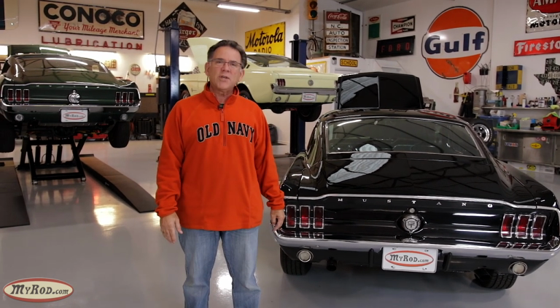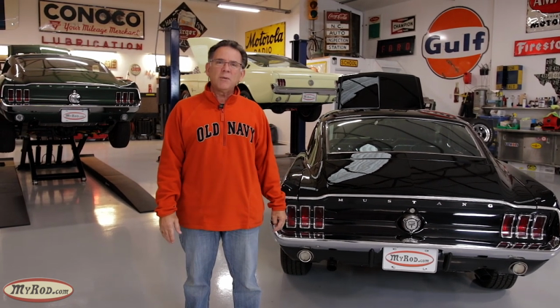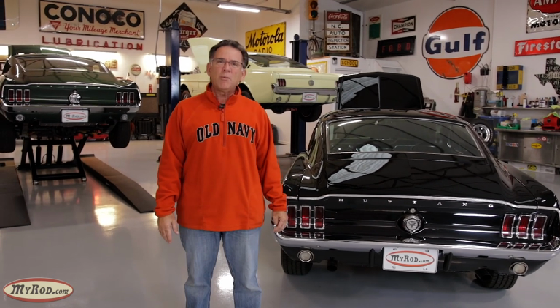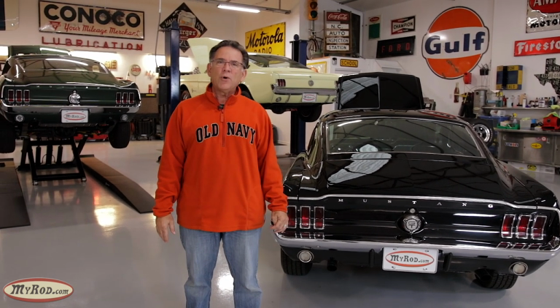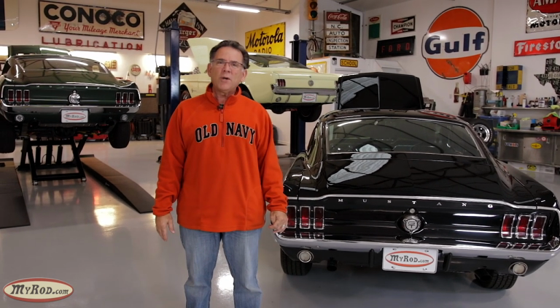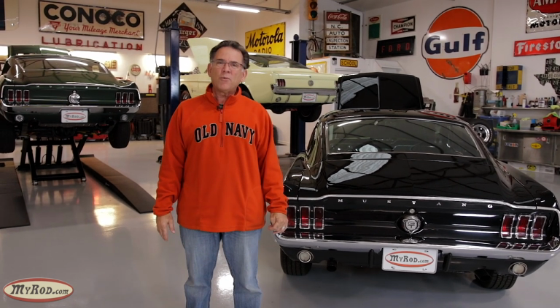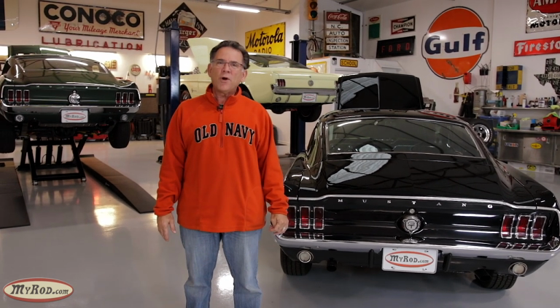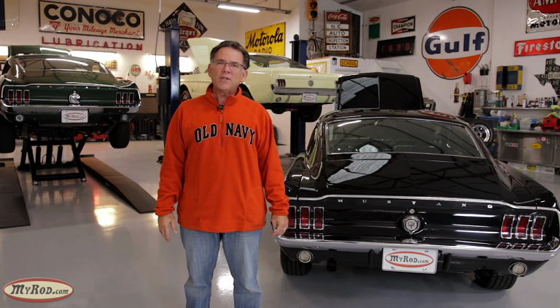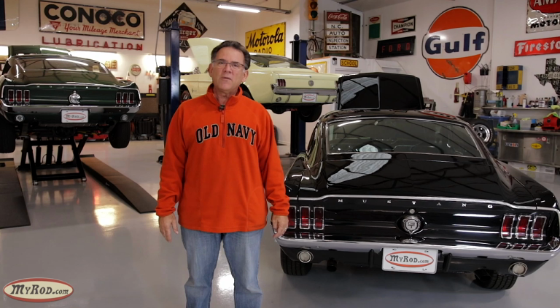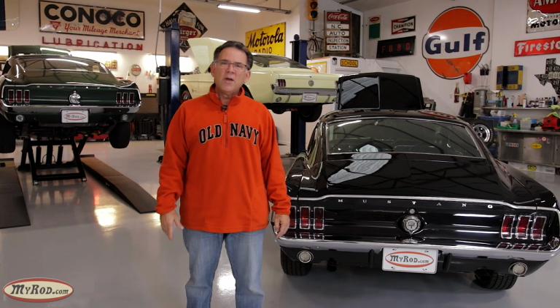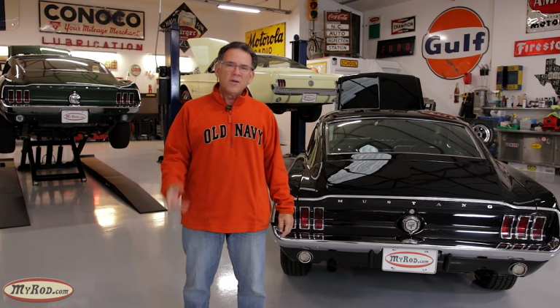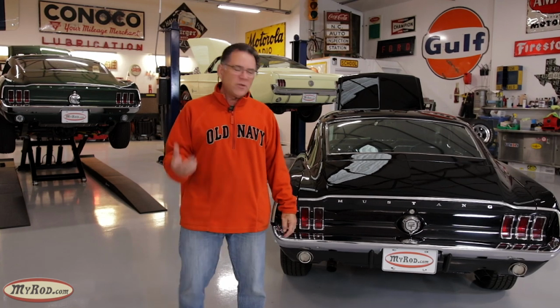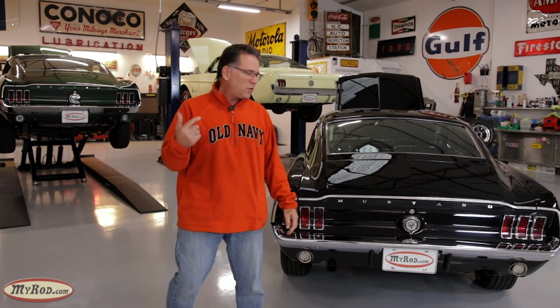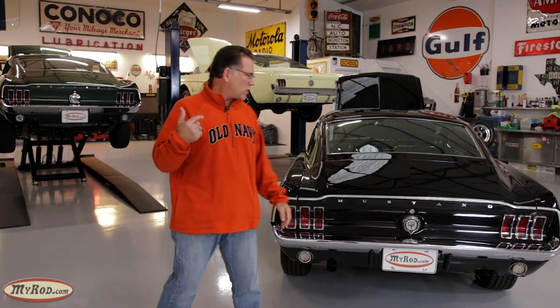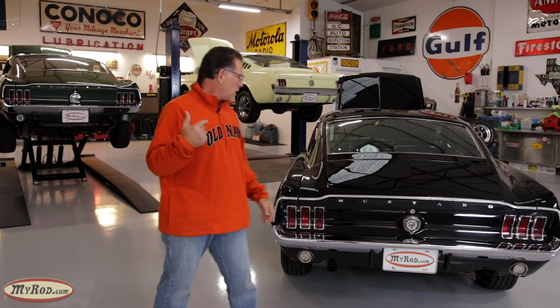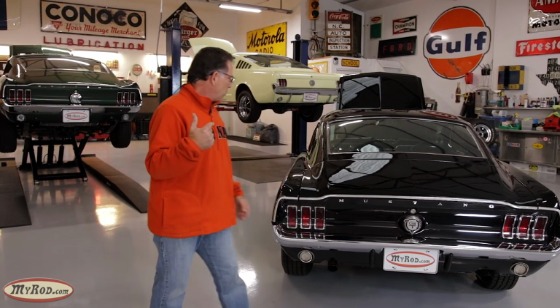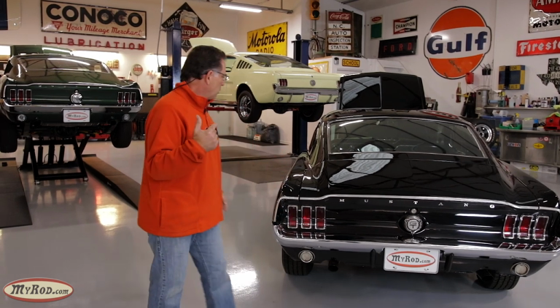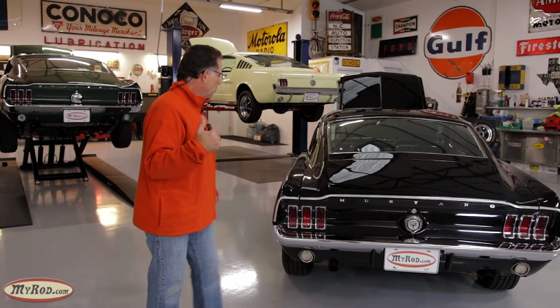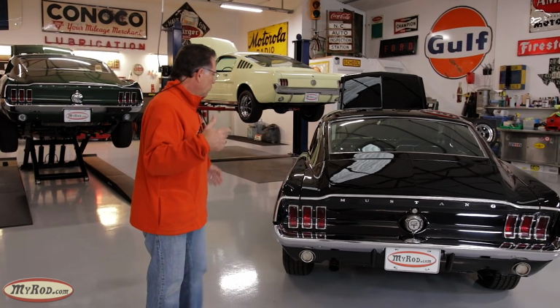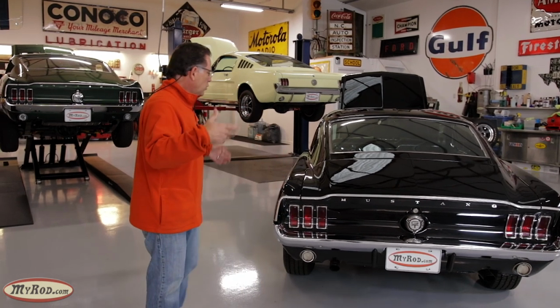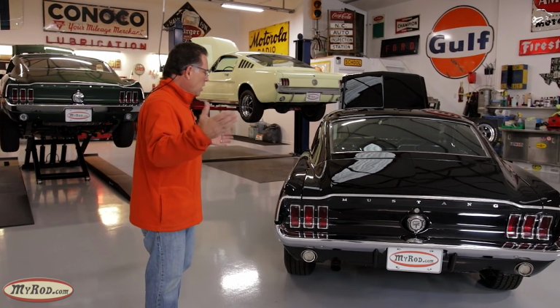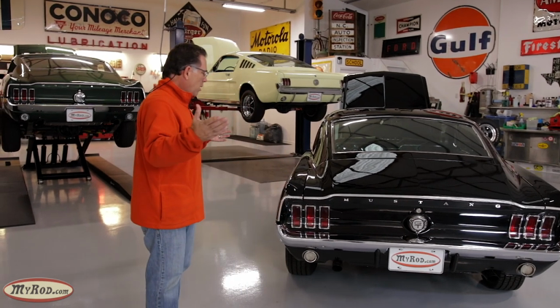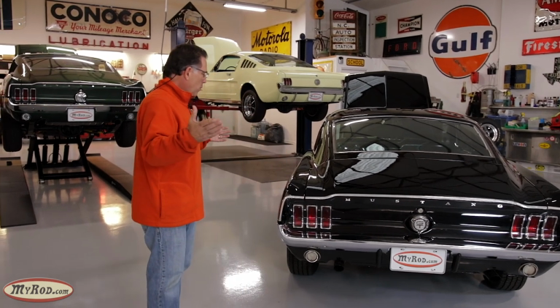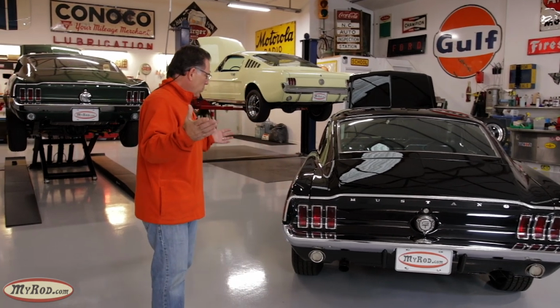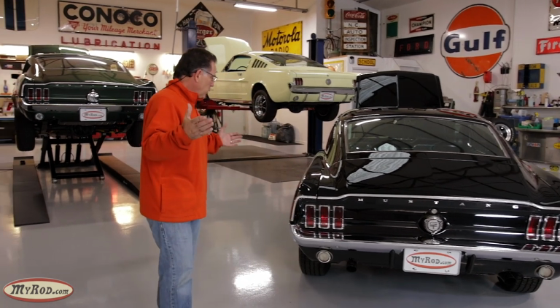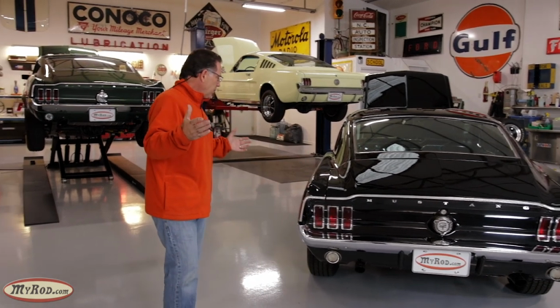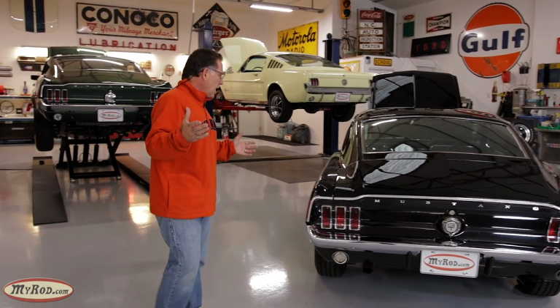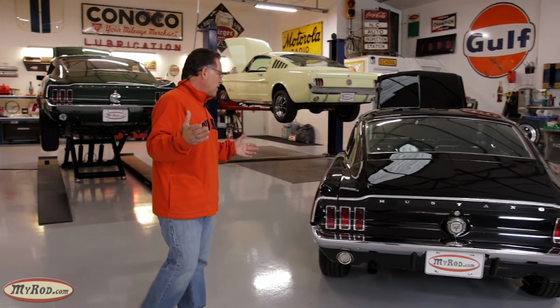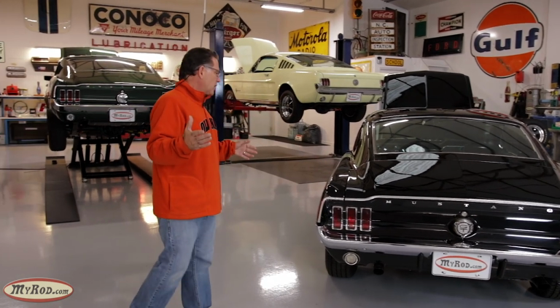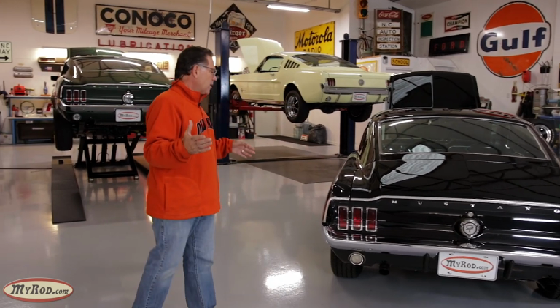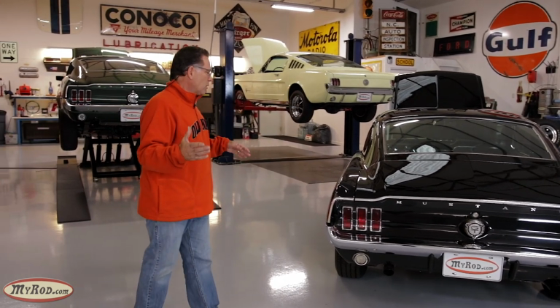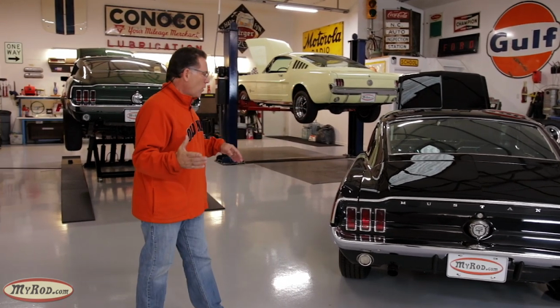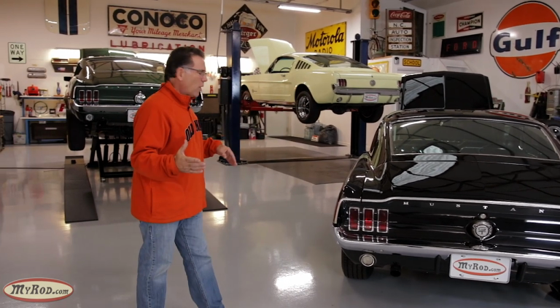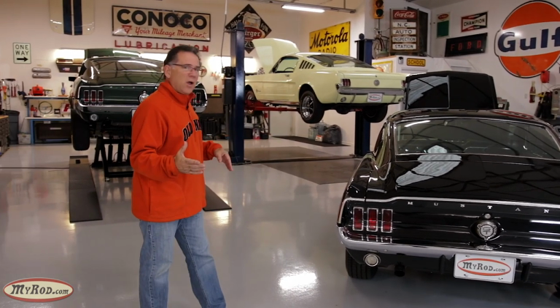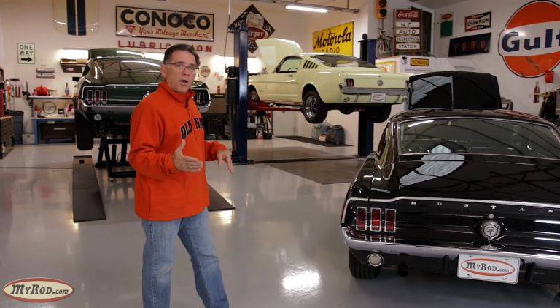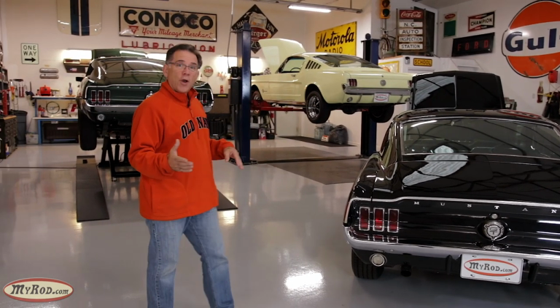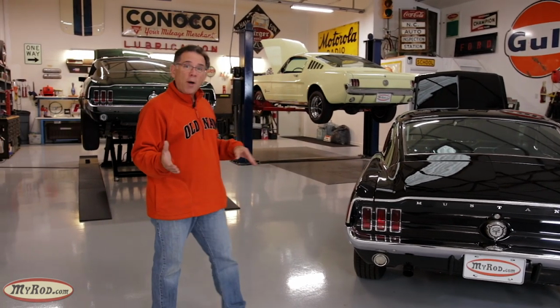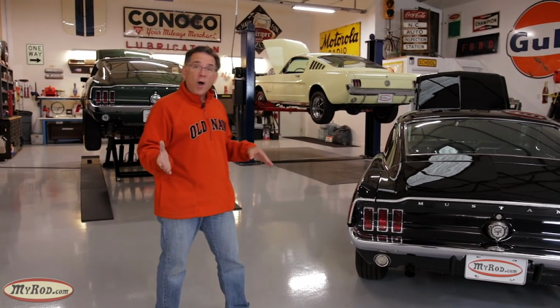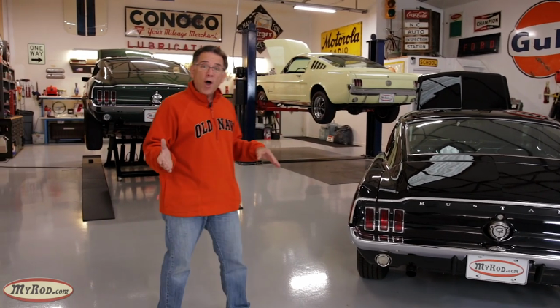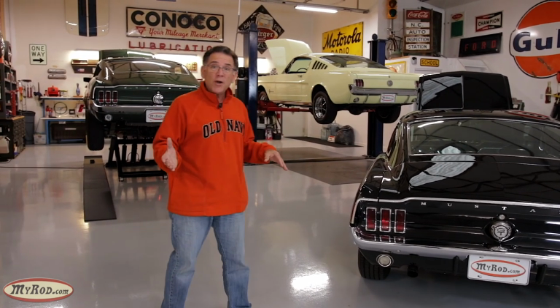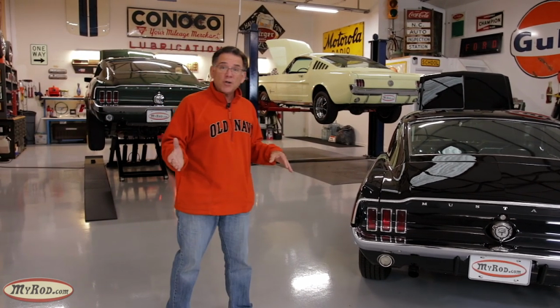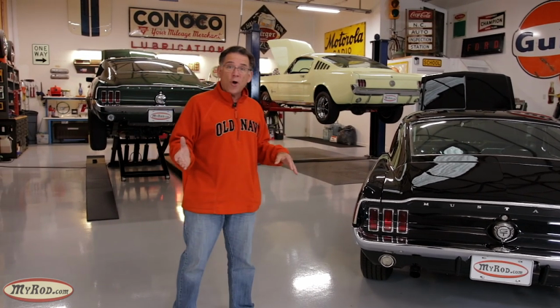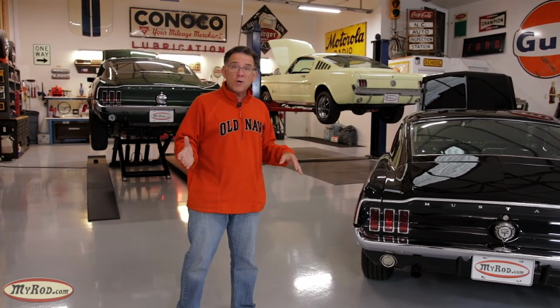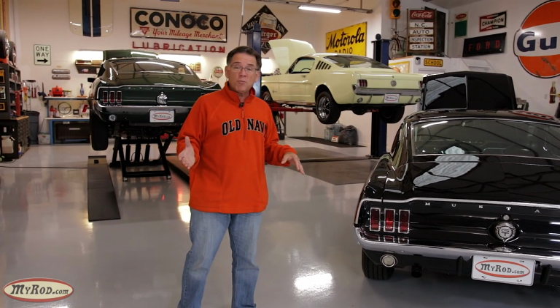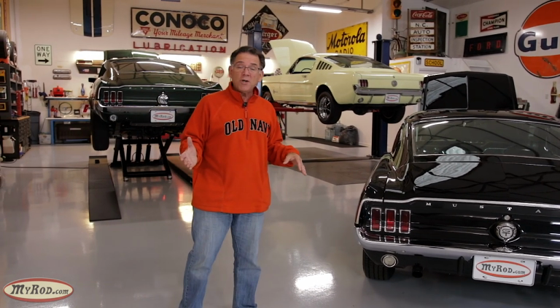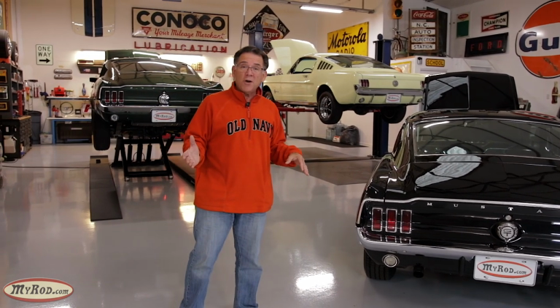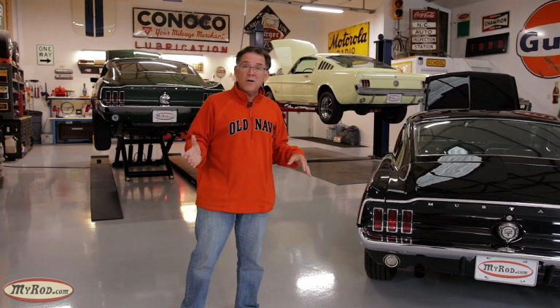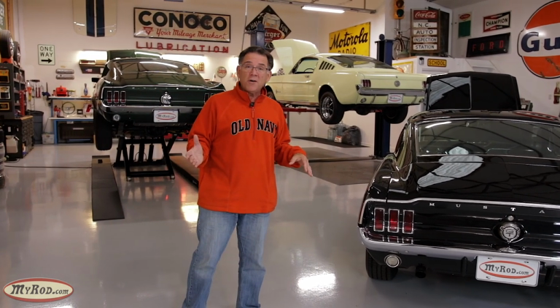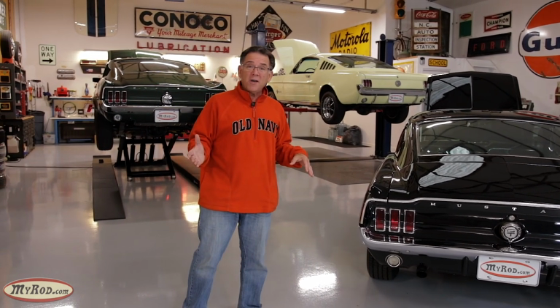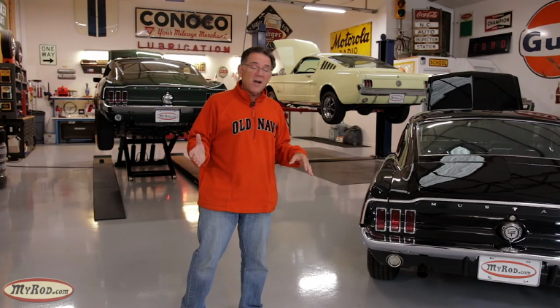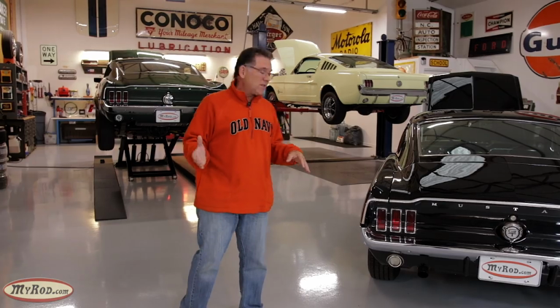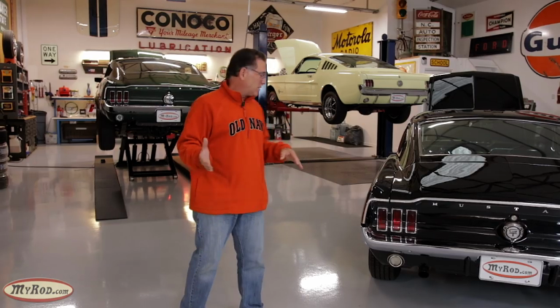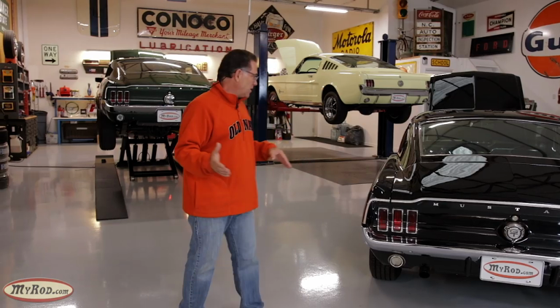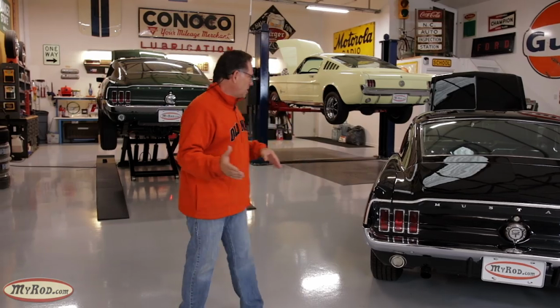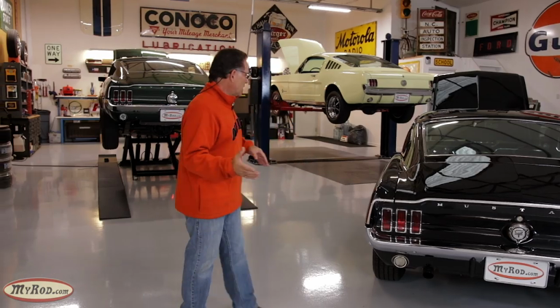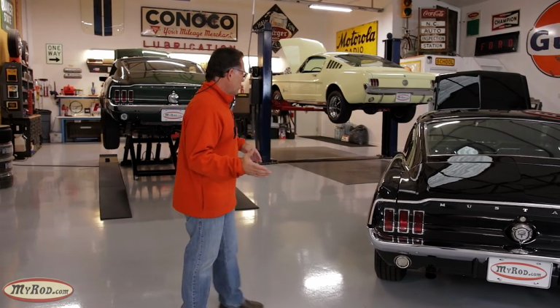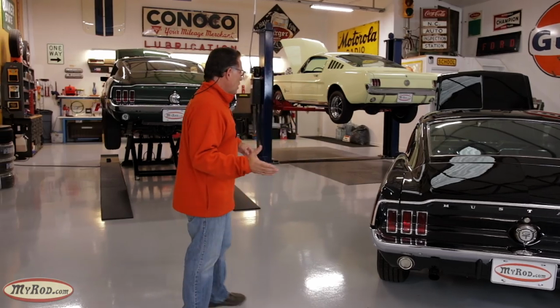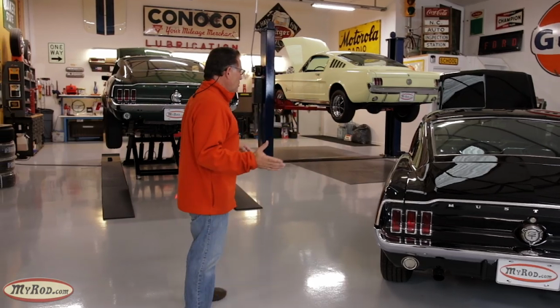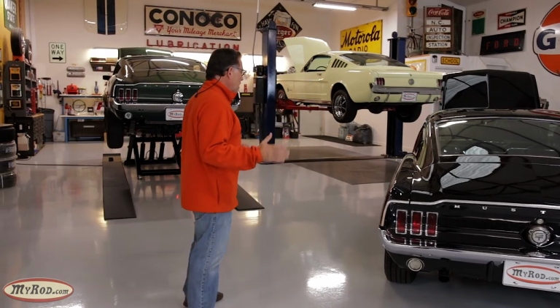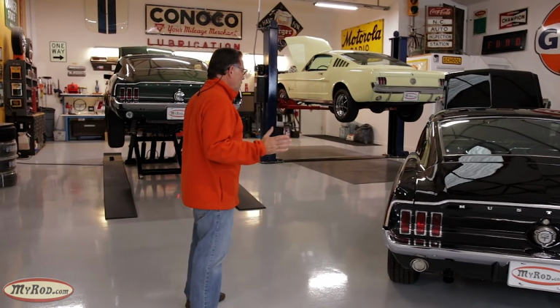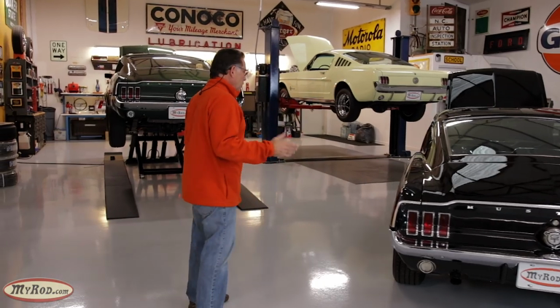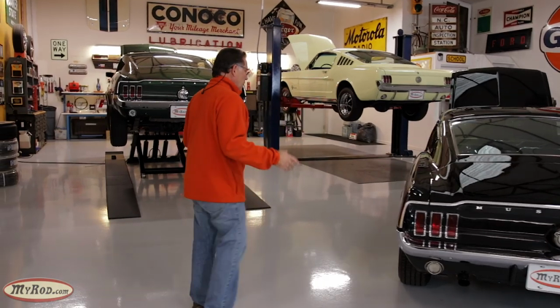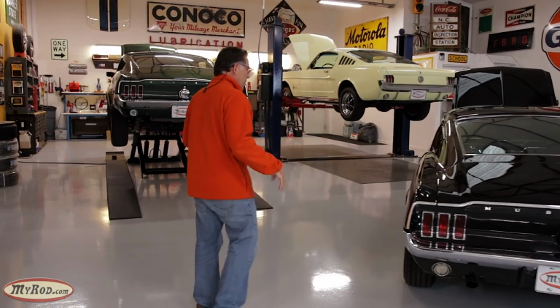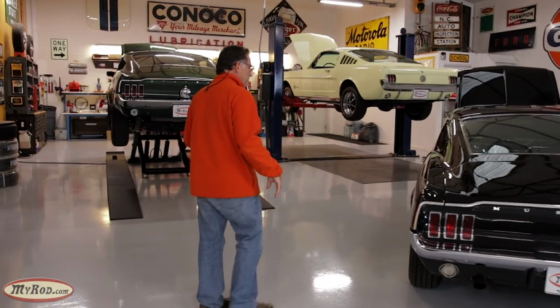It's going to be pretty impressive. Just come look - we'll talk about what we're going to do on the outside of the car. Not much. The car's pretty doggone nice as it is, but come take a look at it.